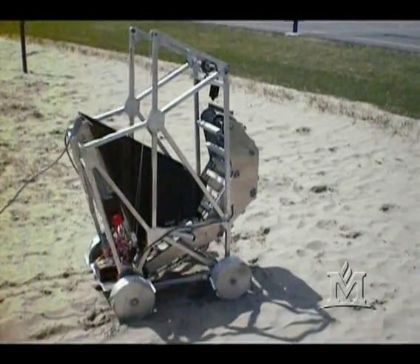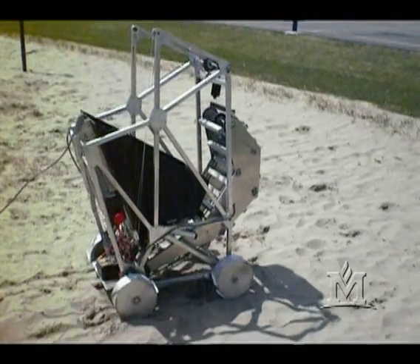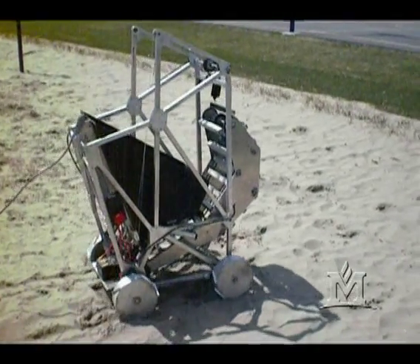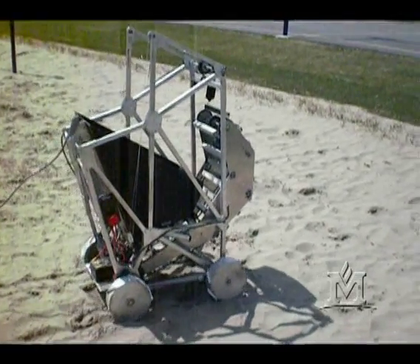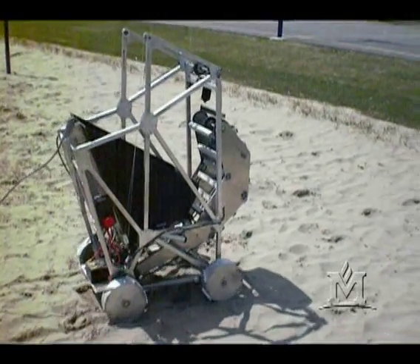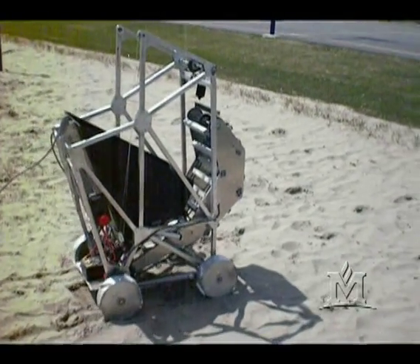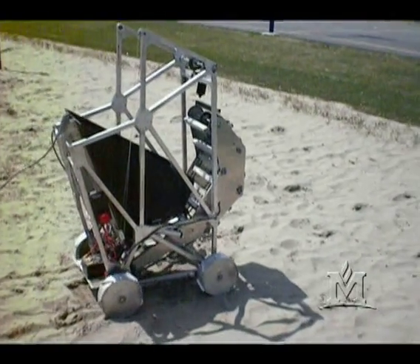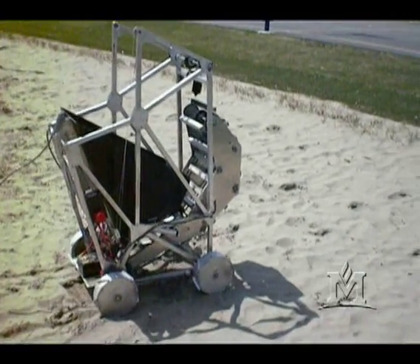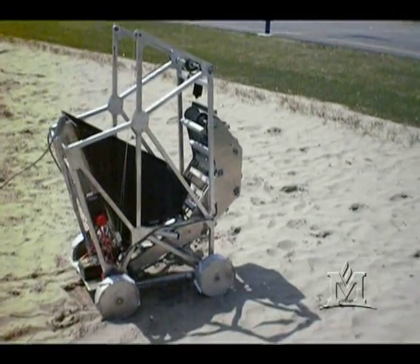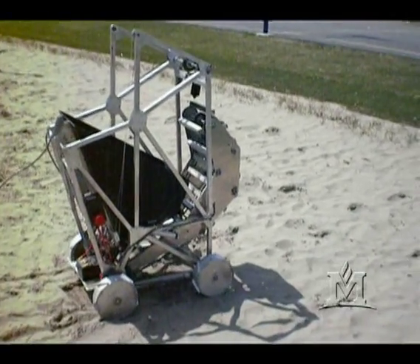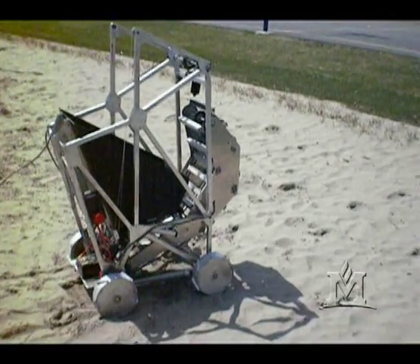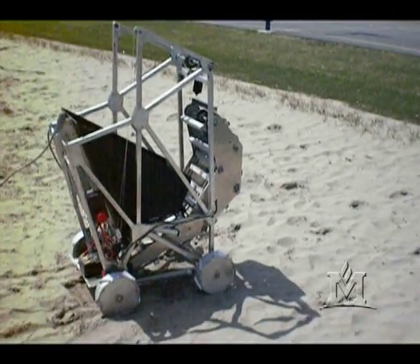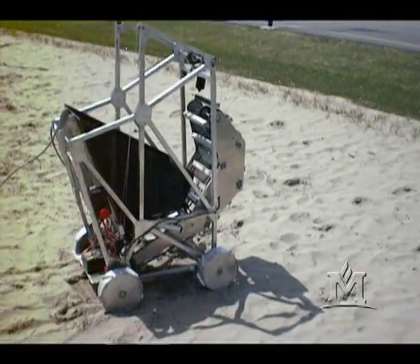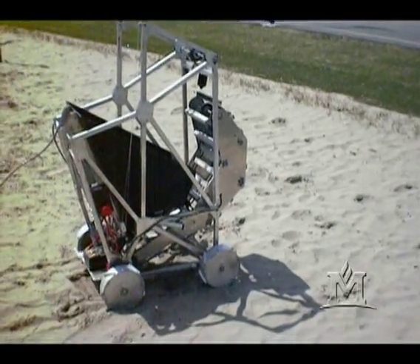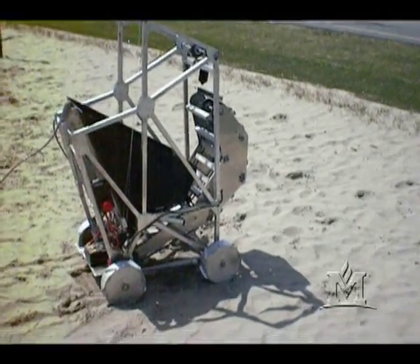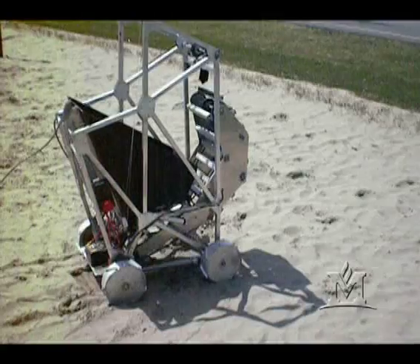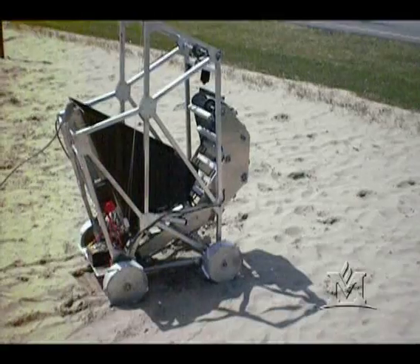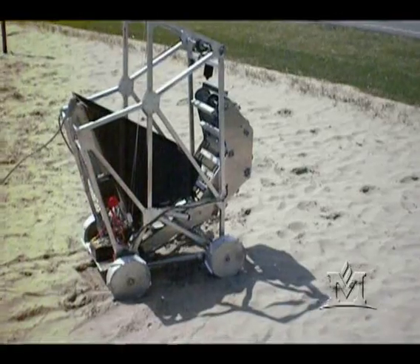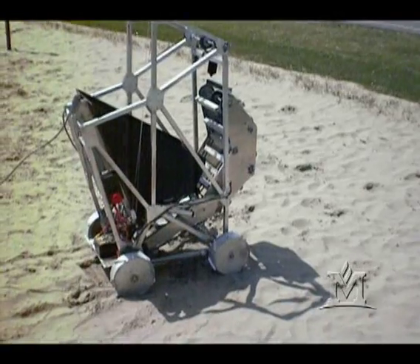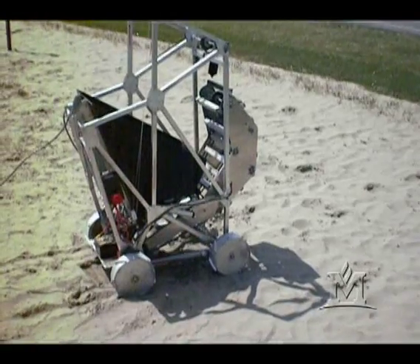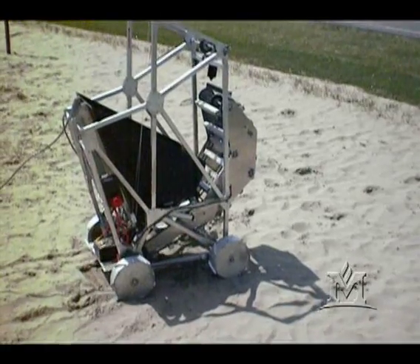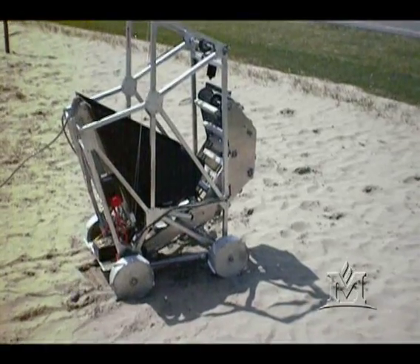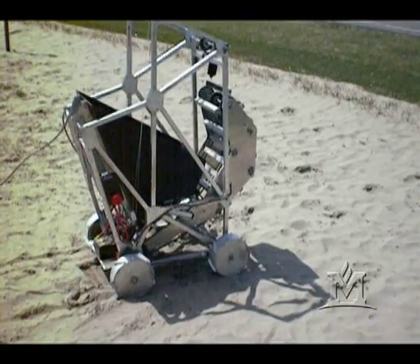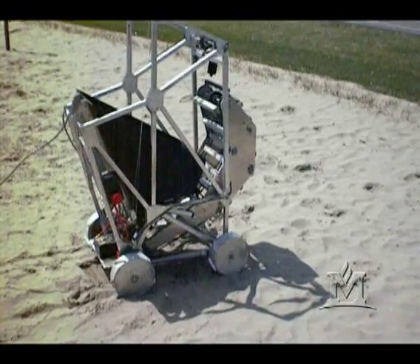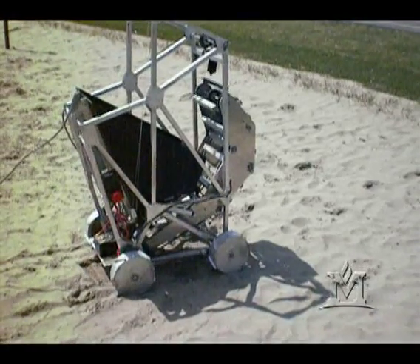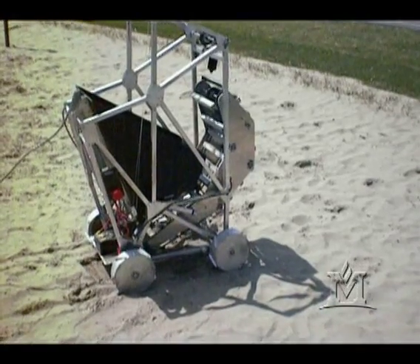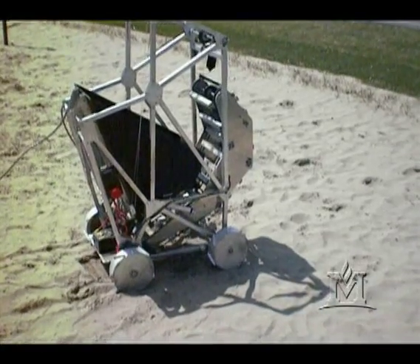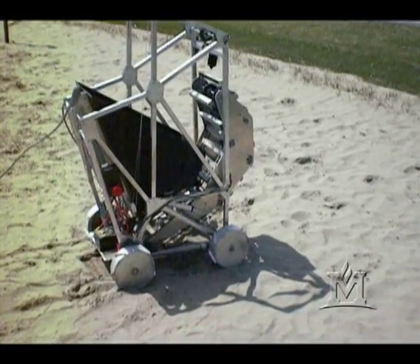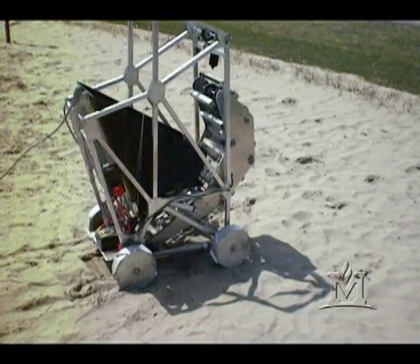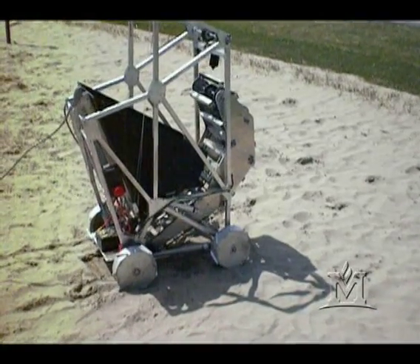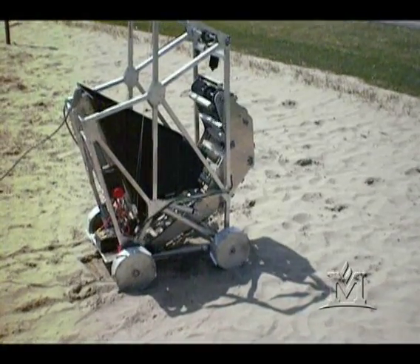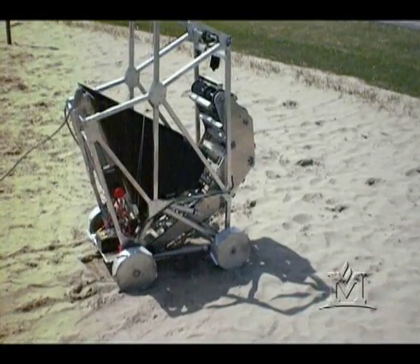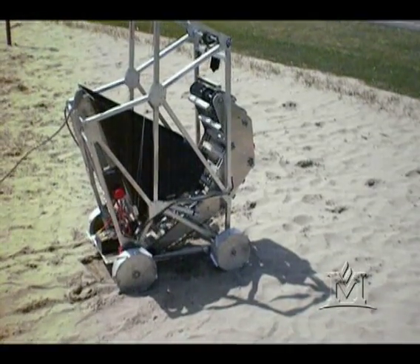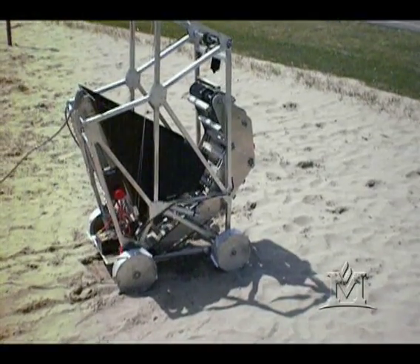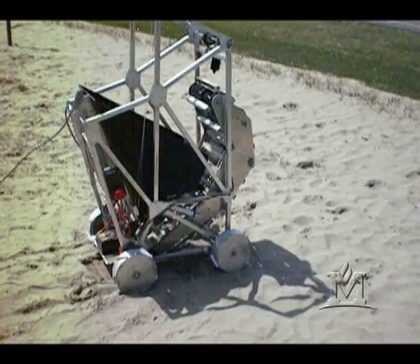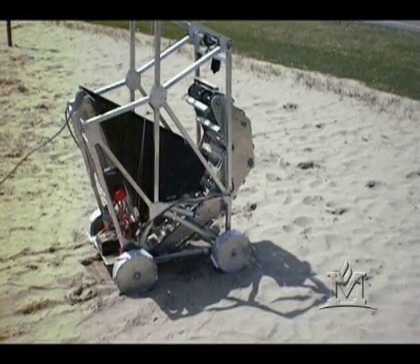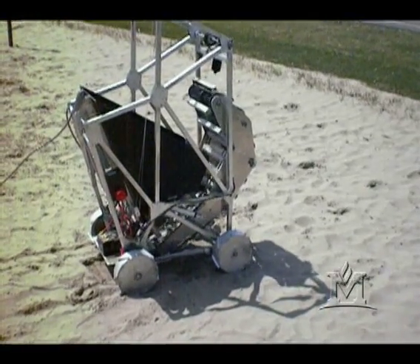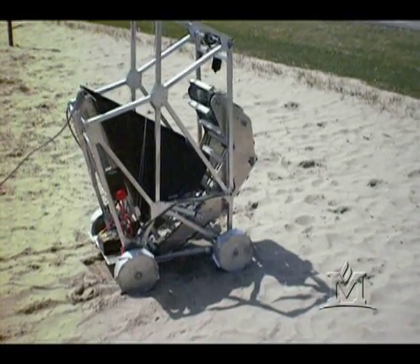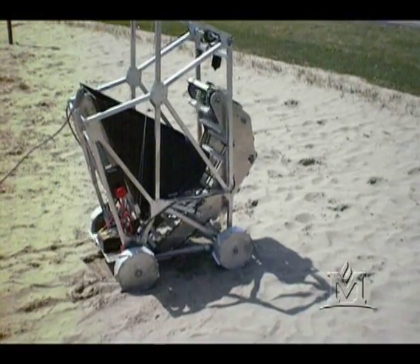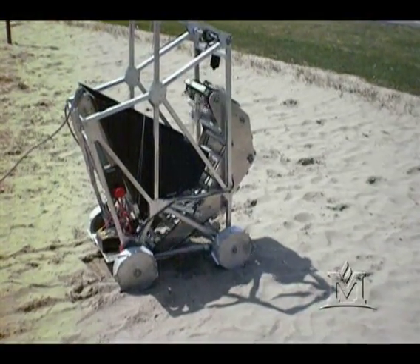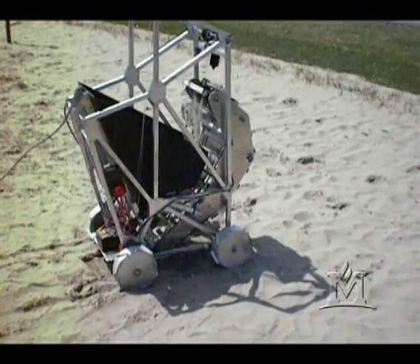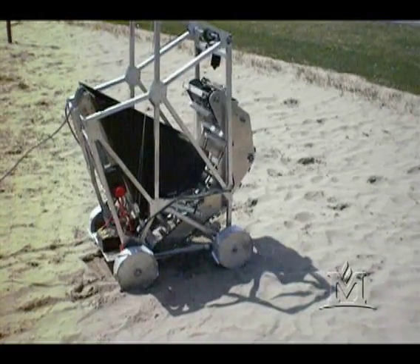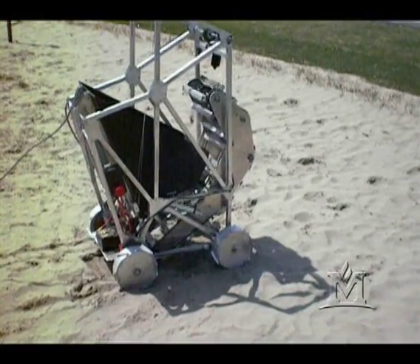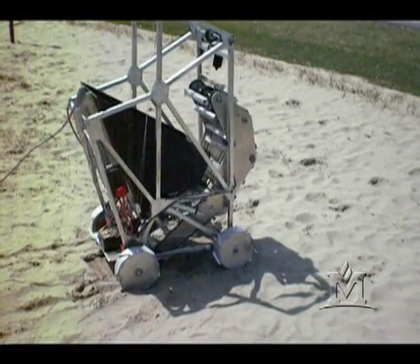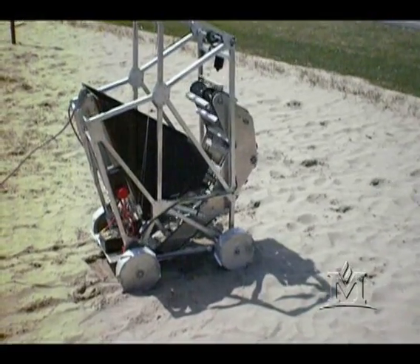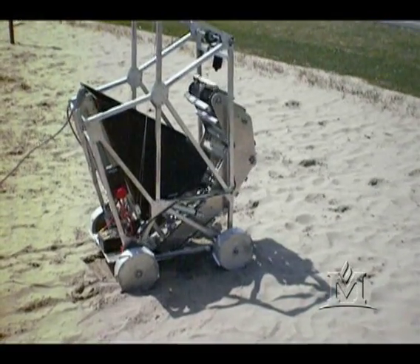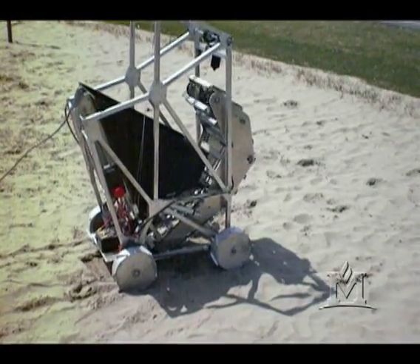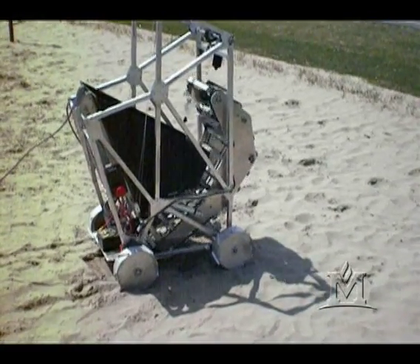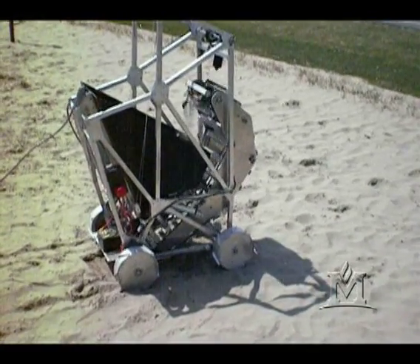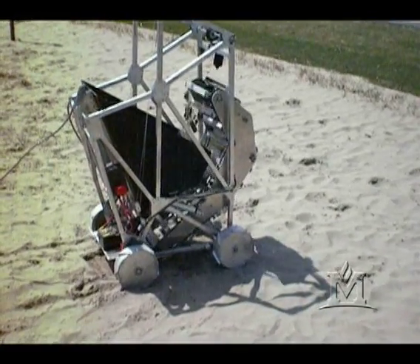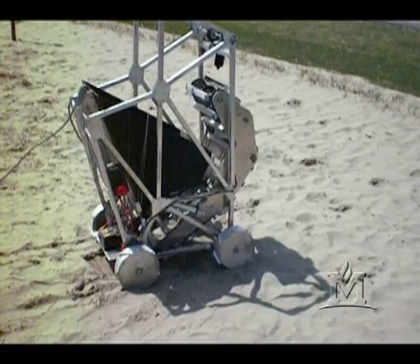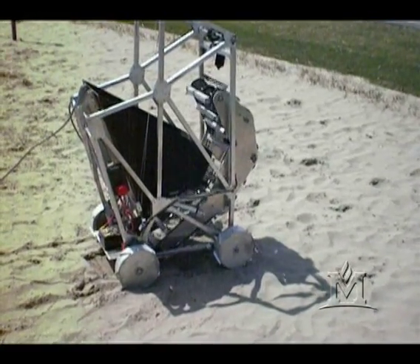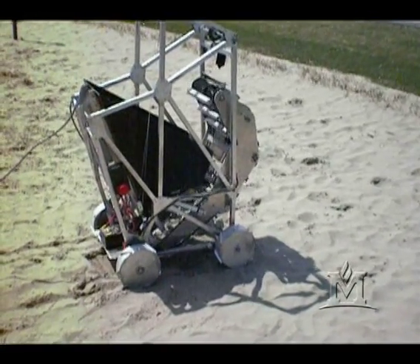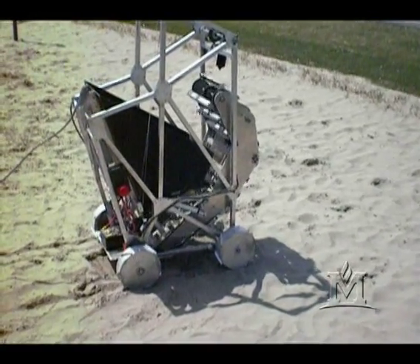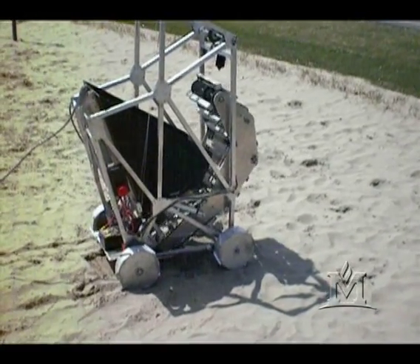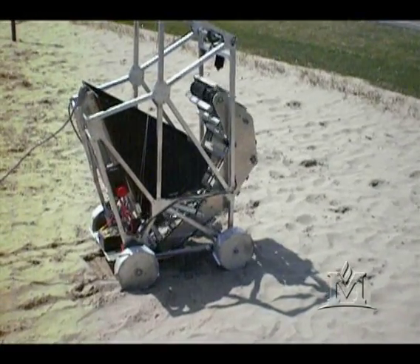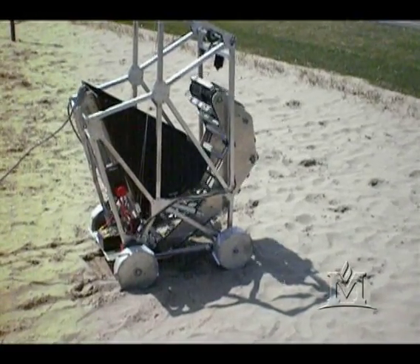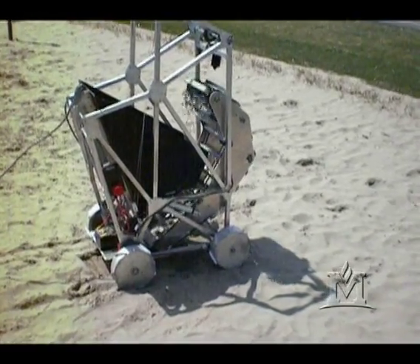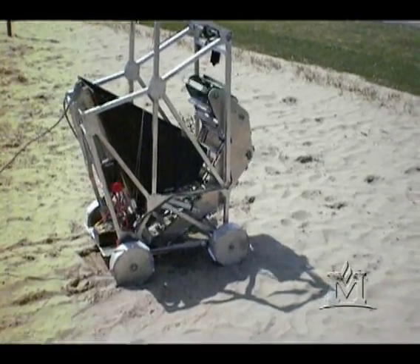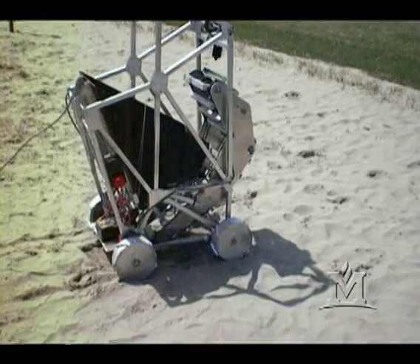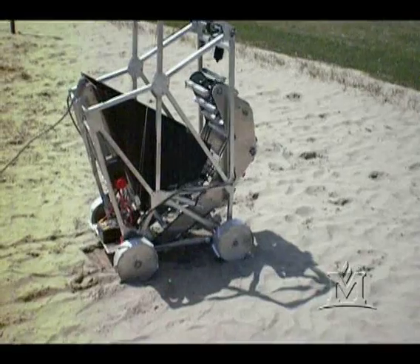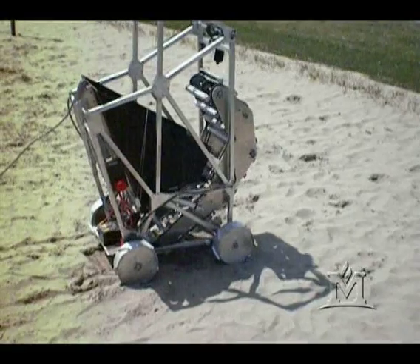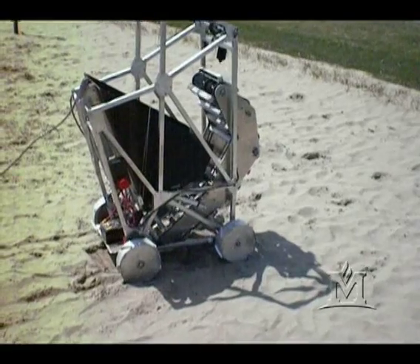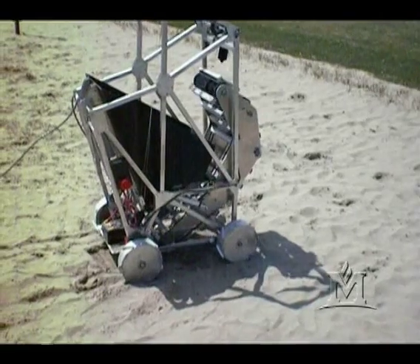The sophistication of the mechanical design was very impressive. I could not have envisioned something that complex, sophisticated, and operational.